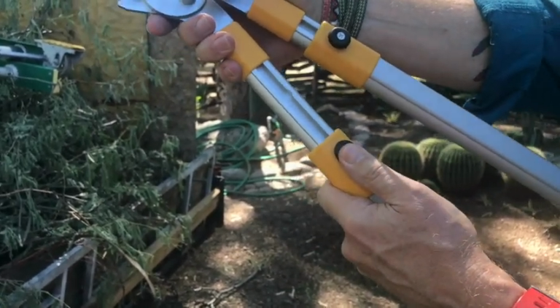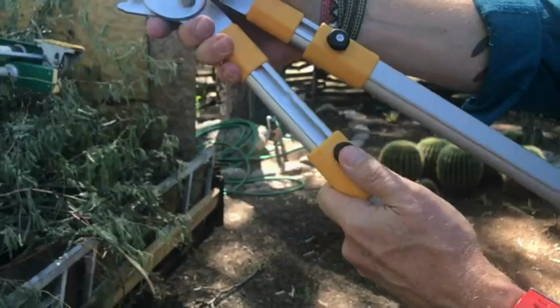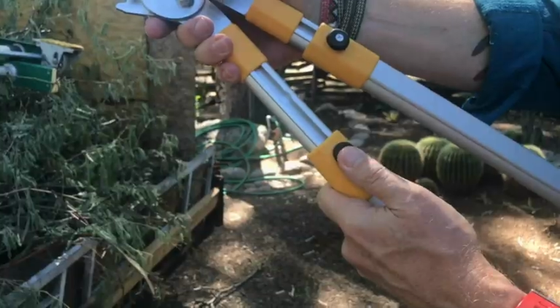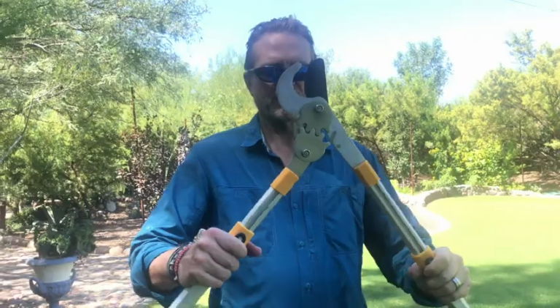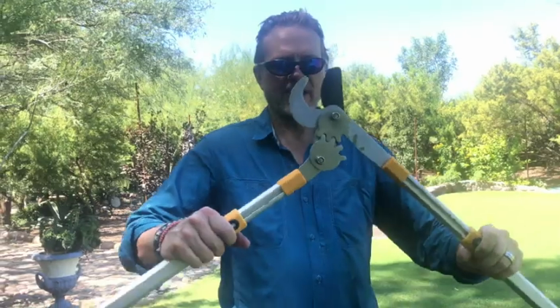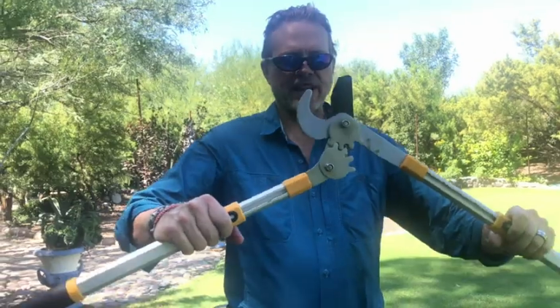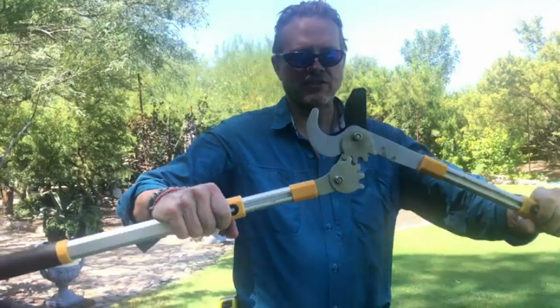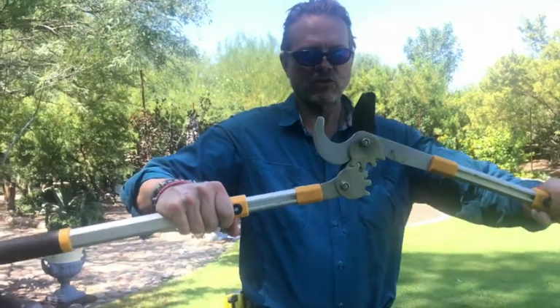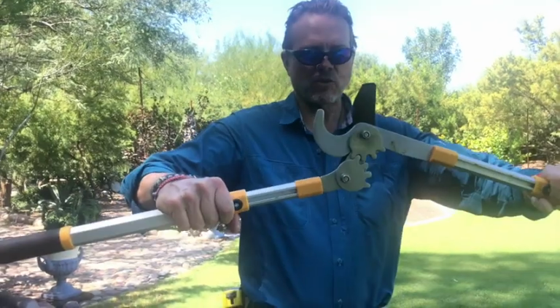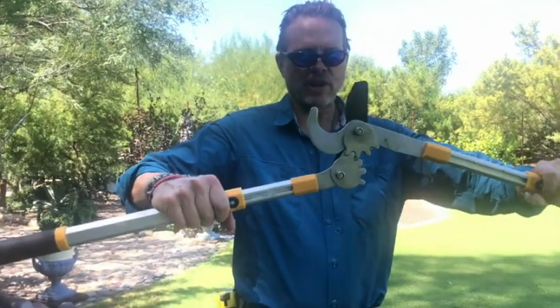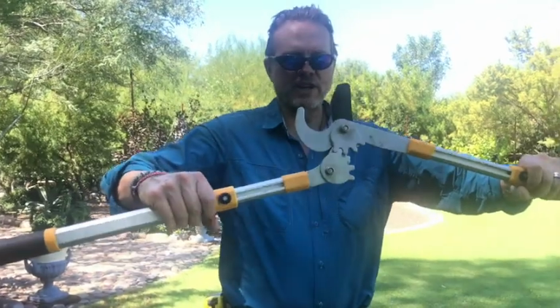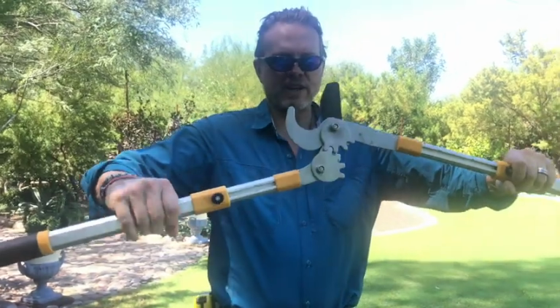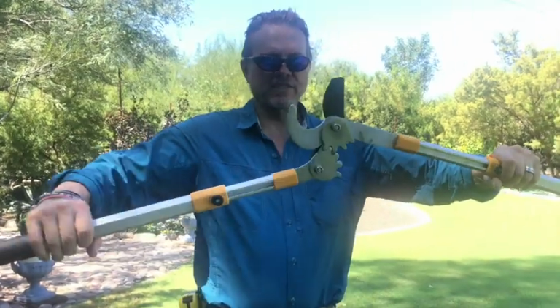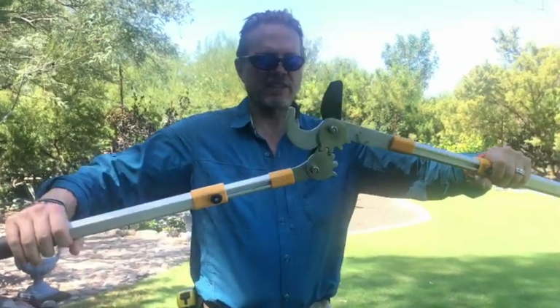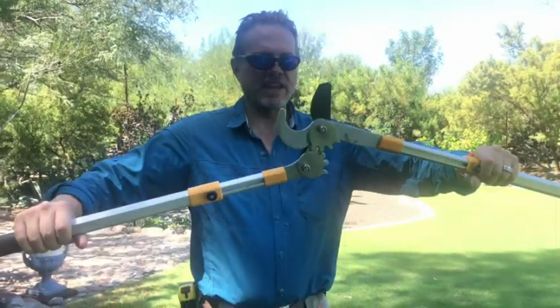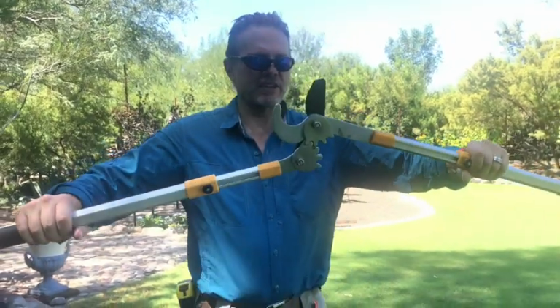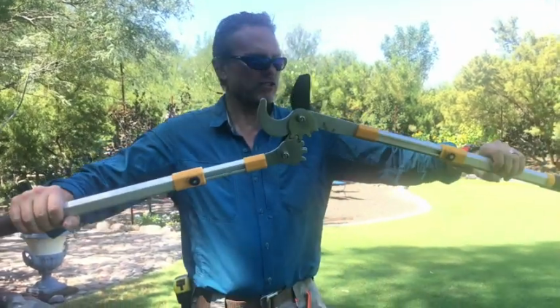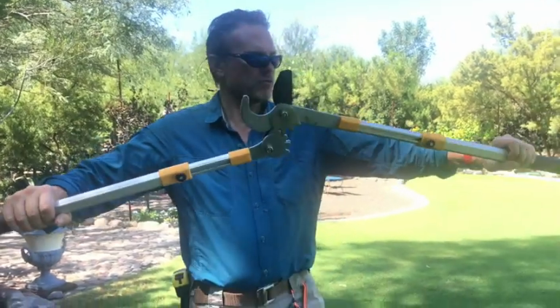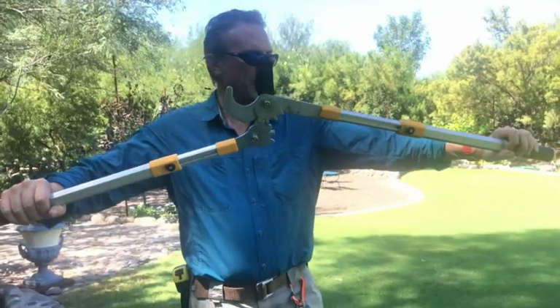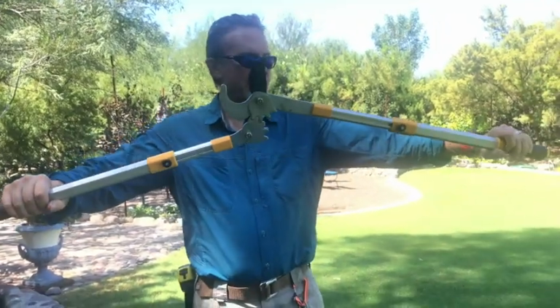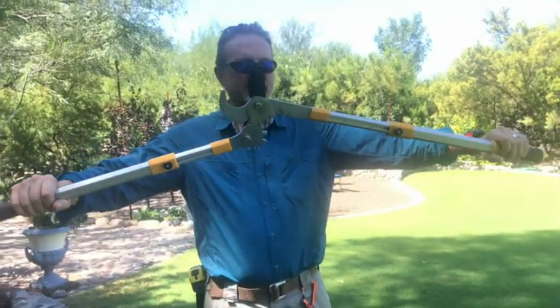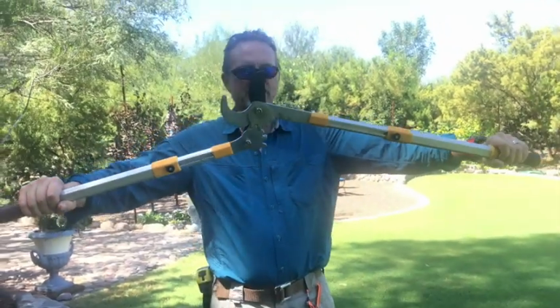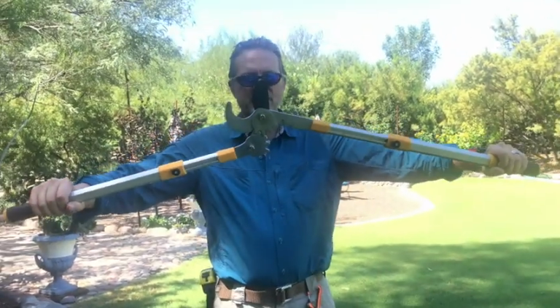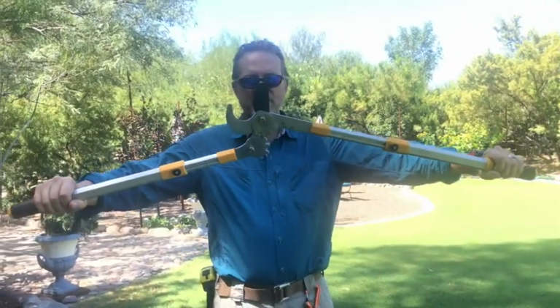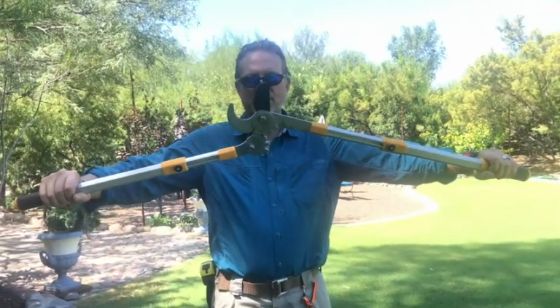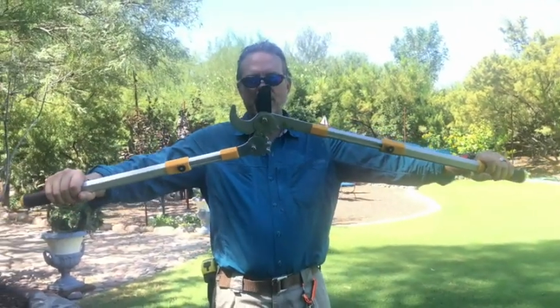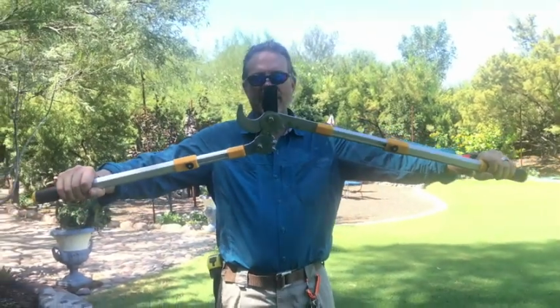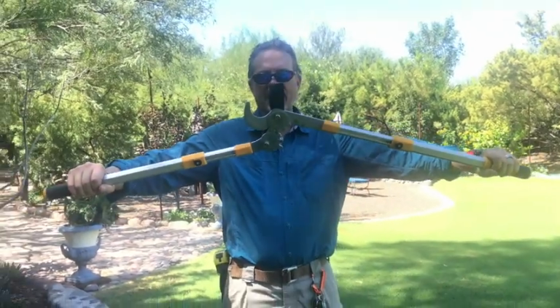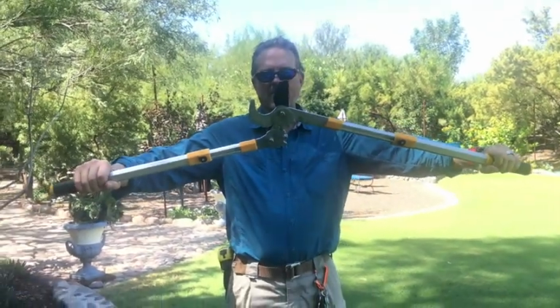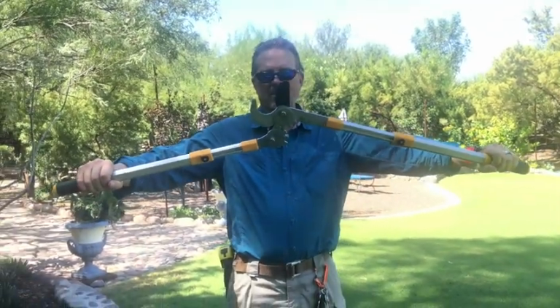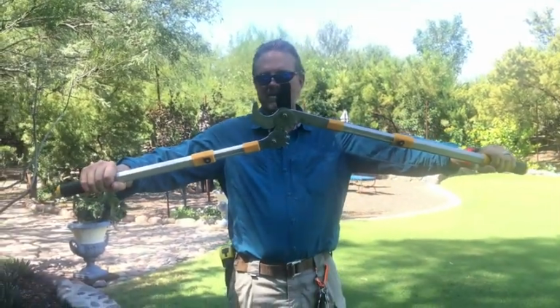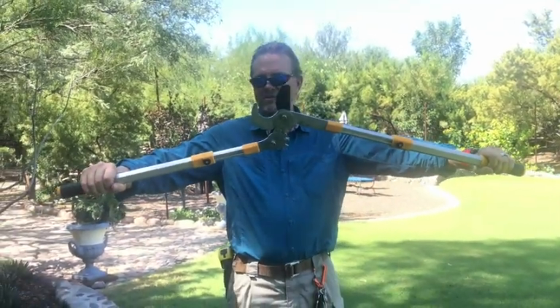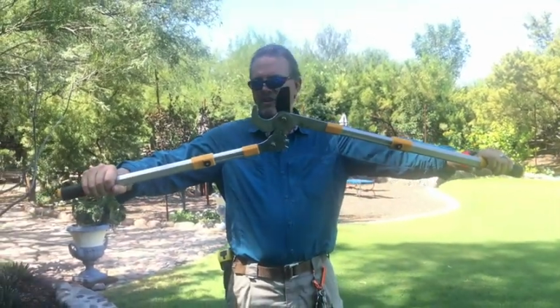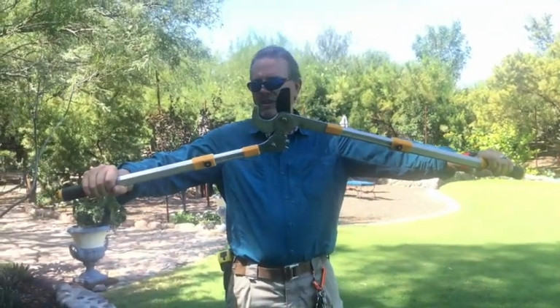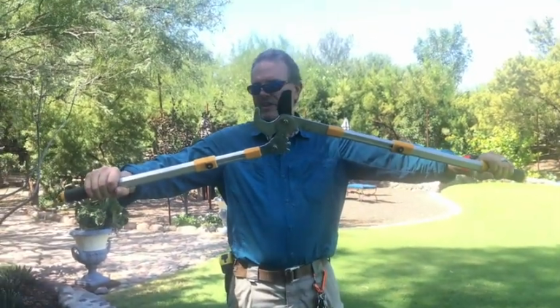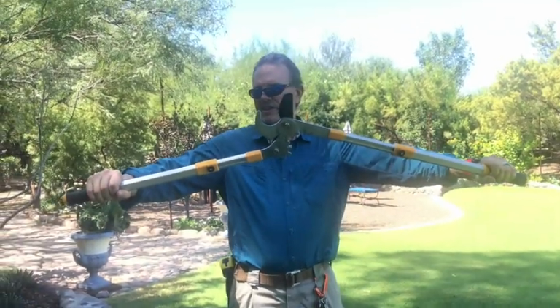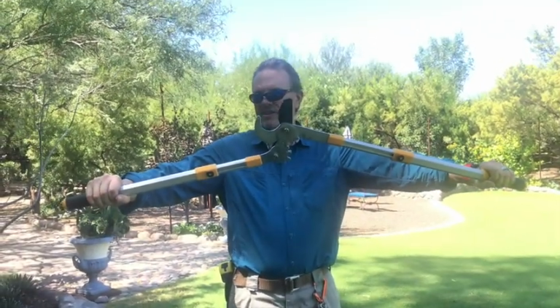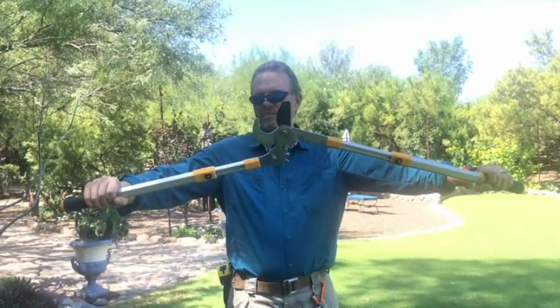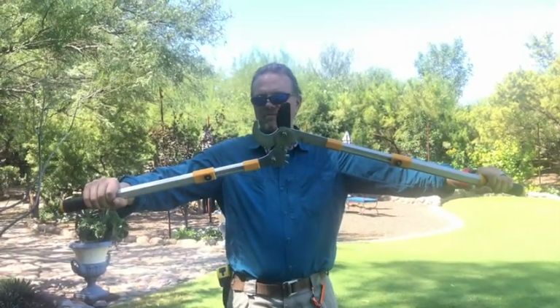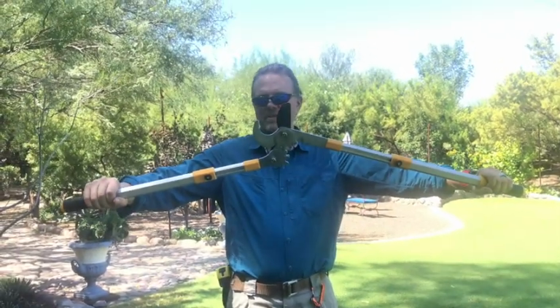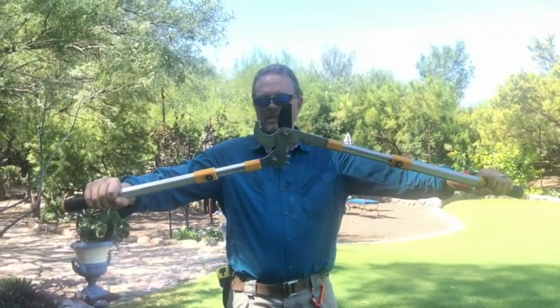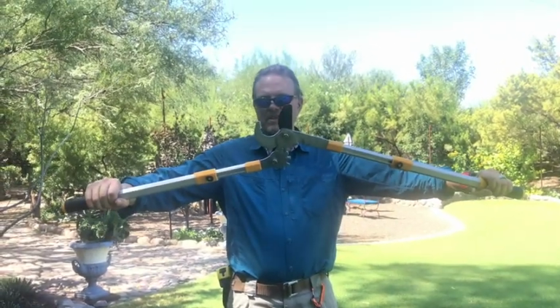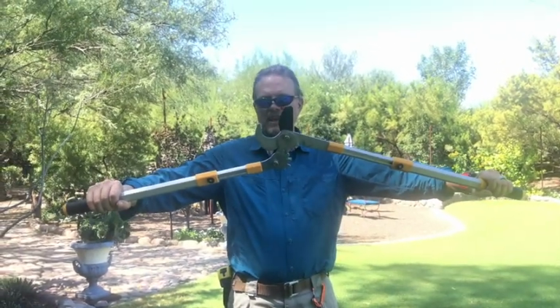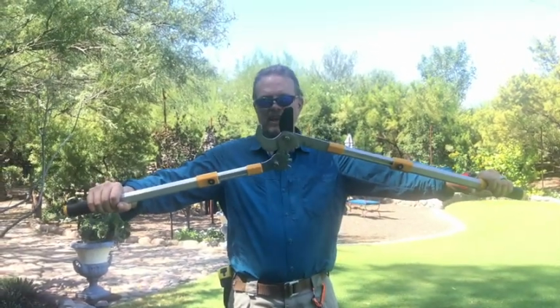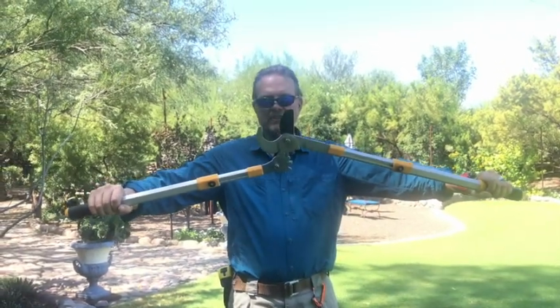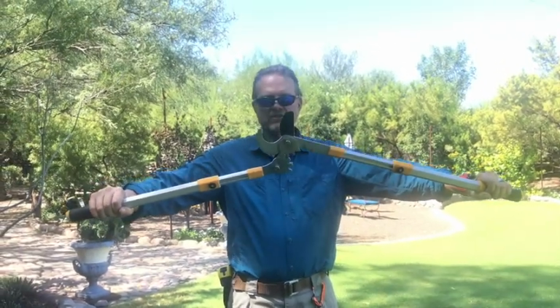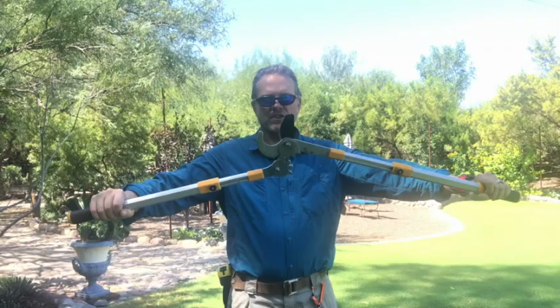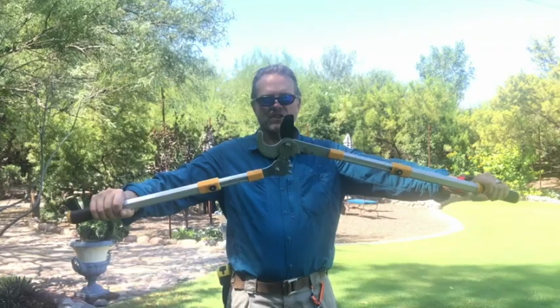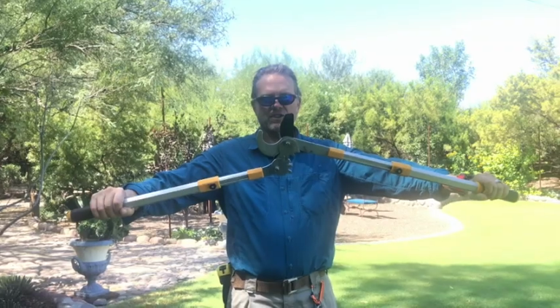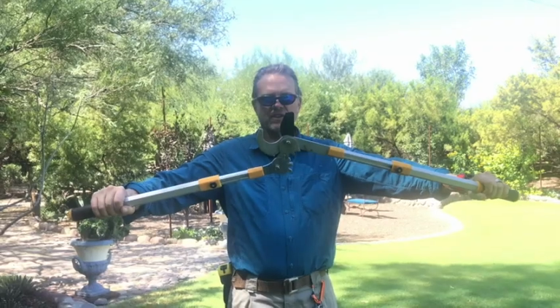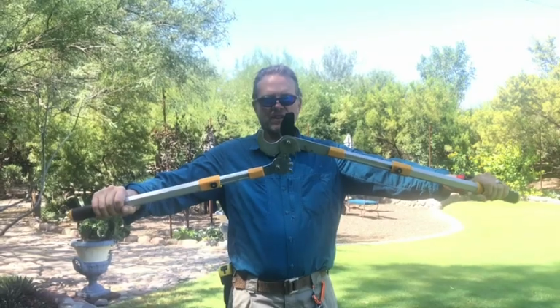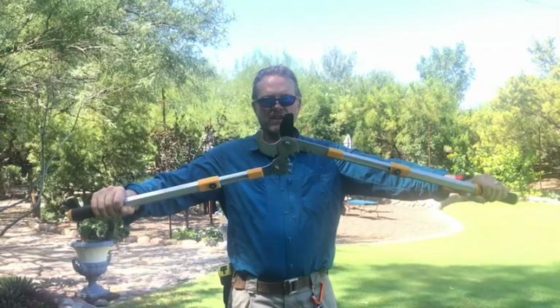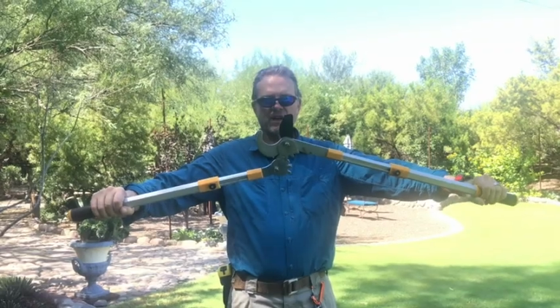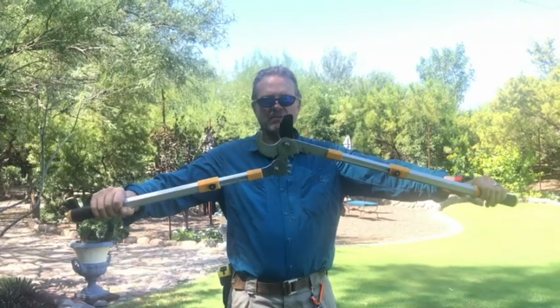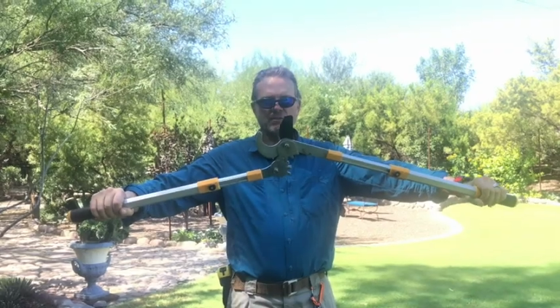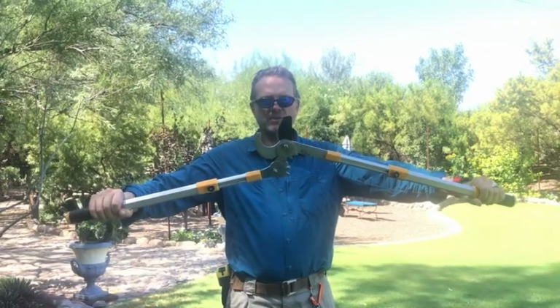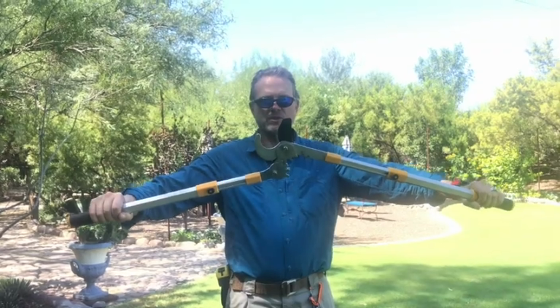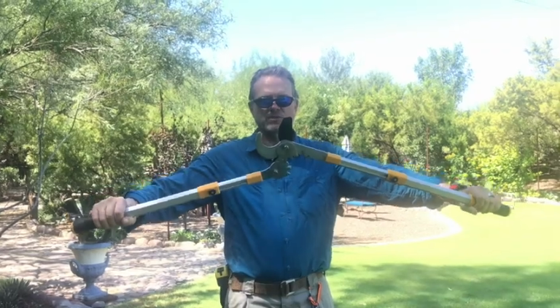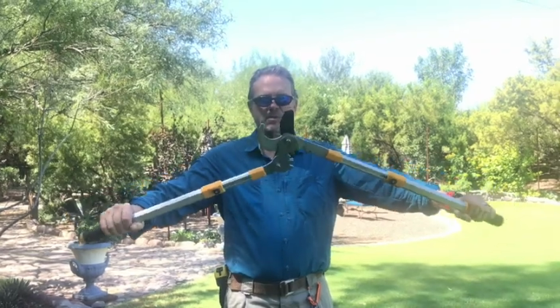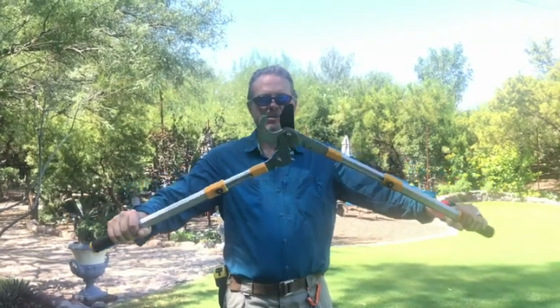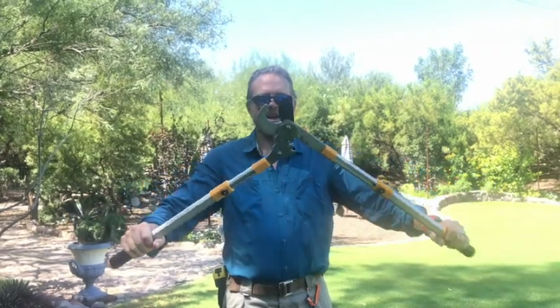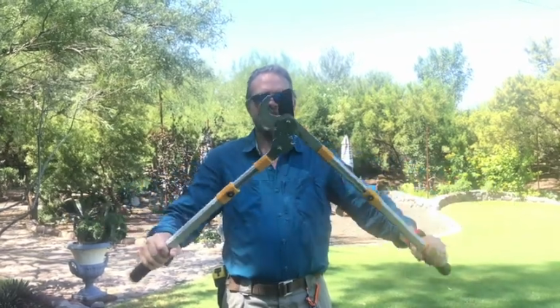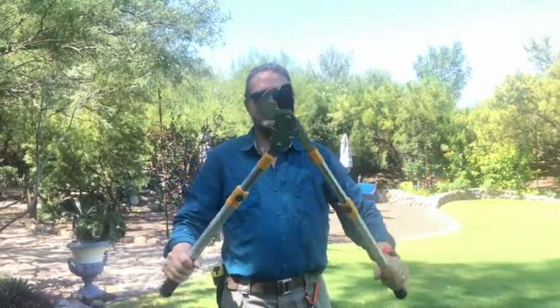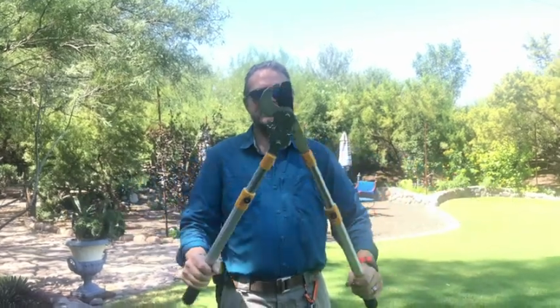It has quite a nice handle spread for power. The handles are comfortable and rubberized.